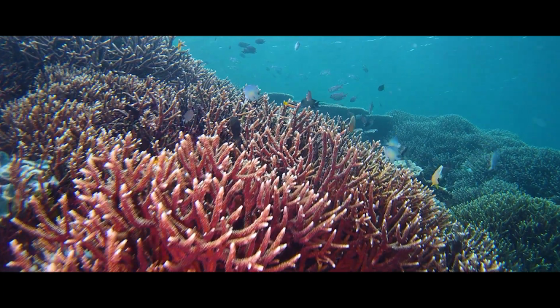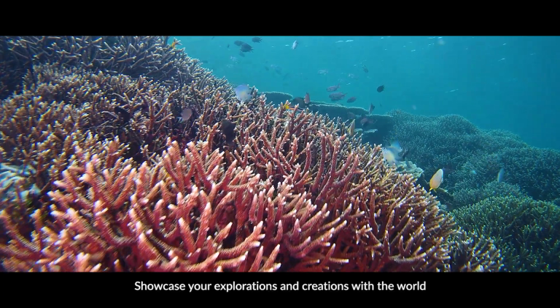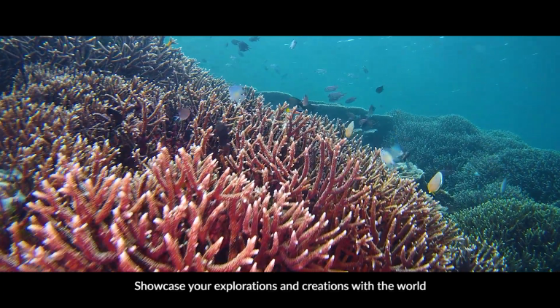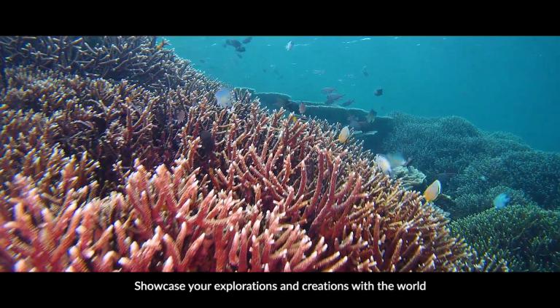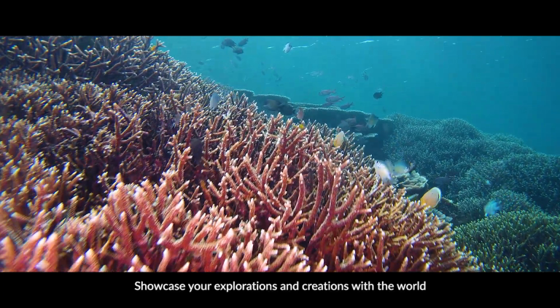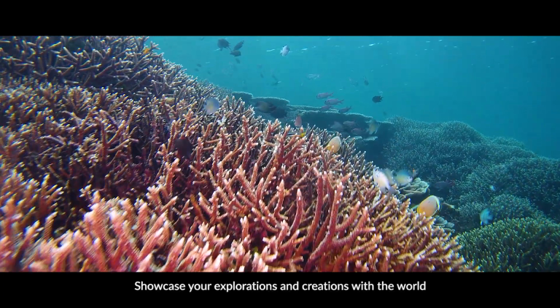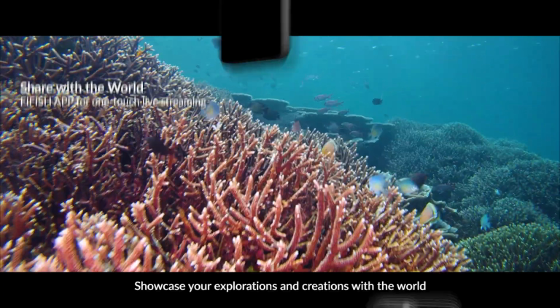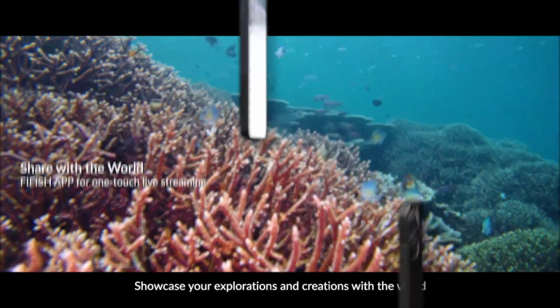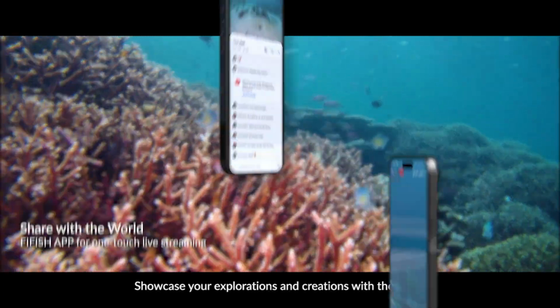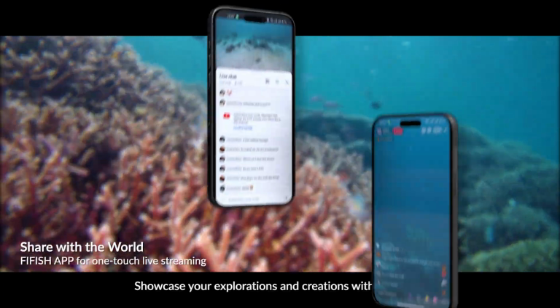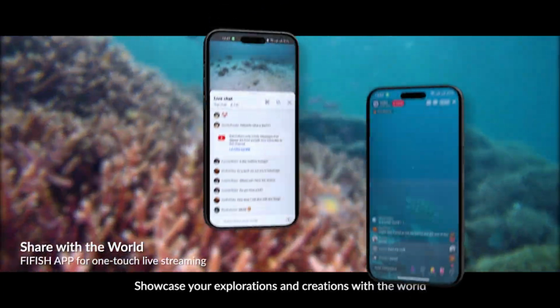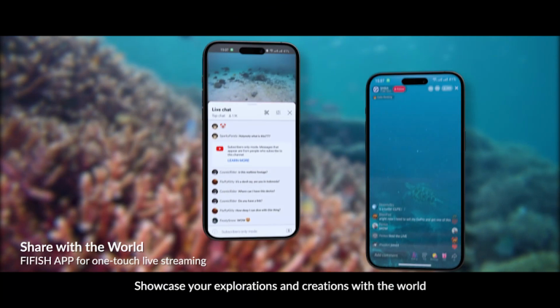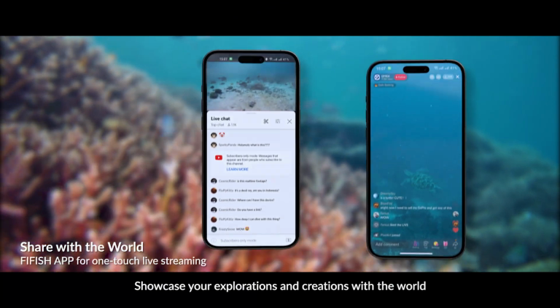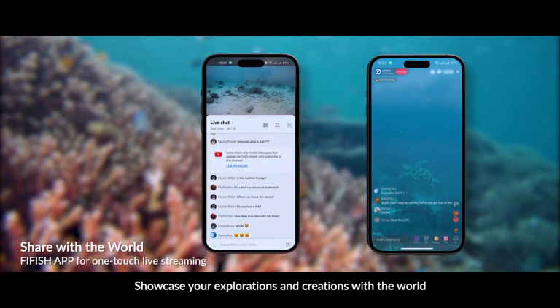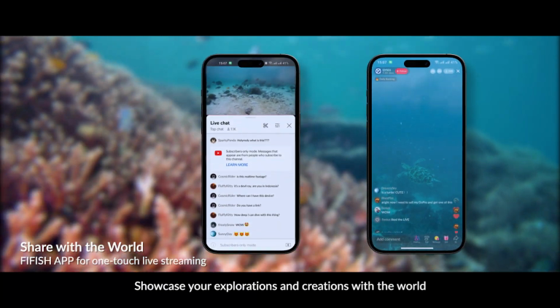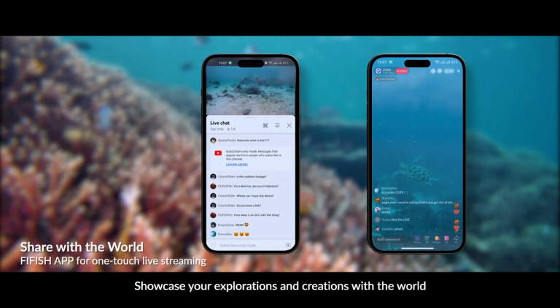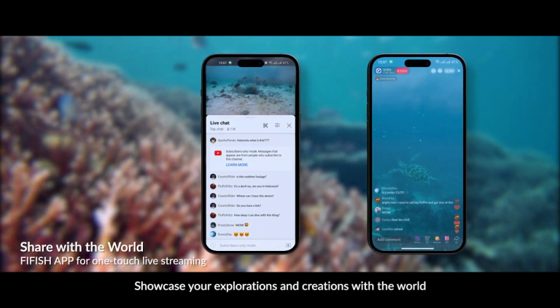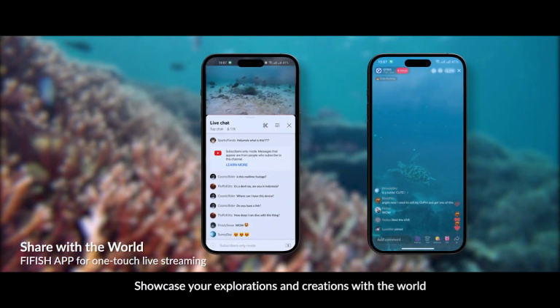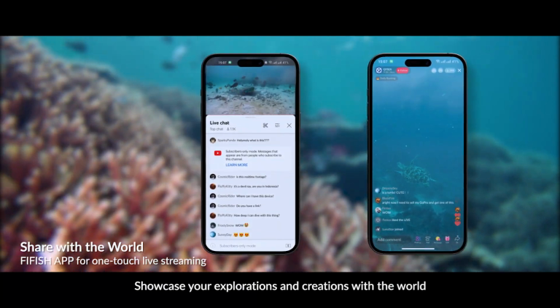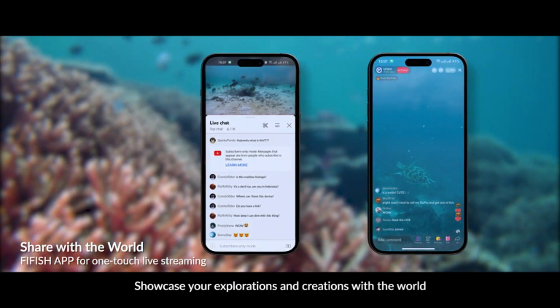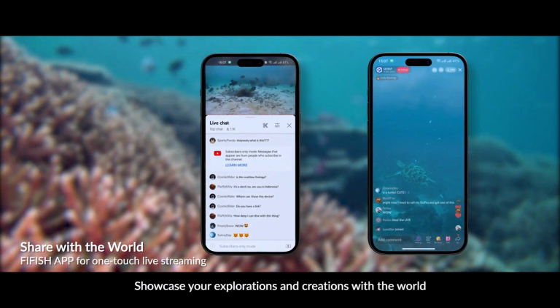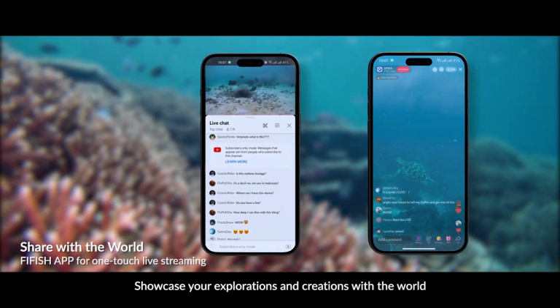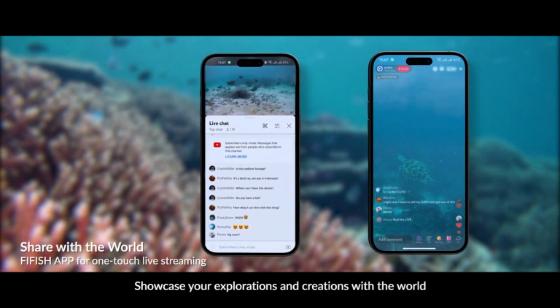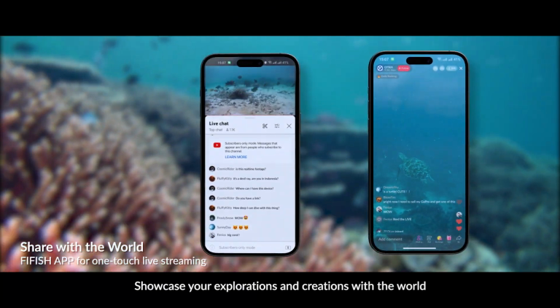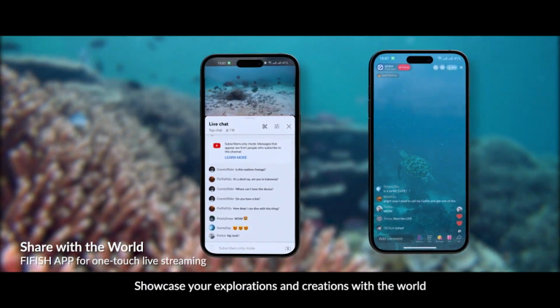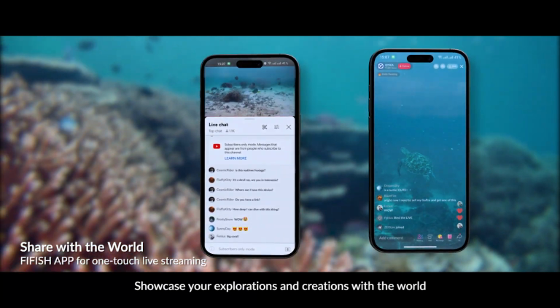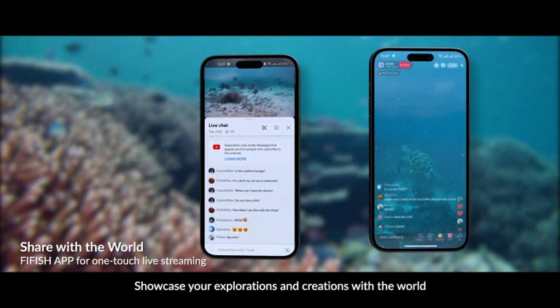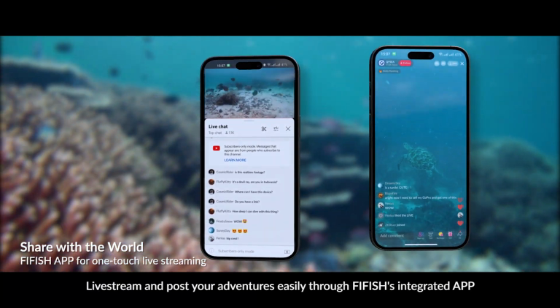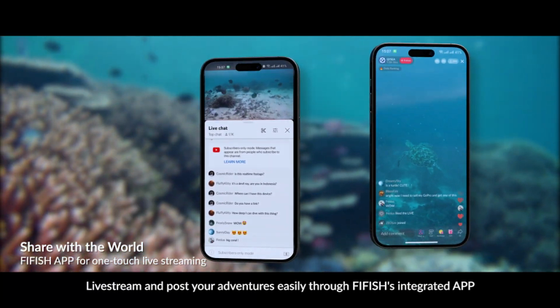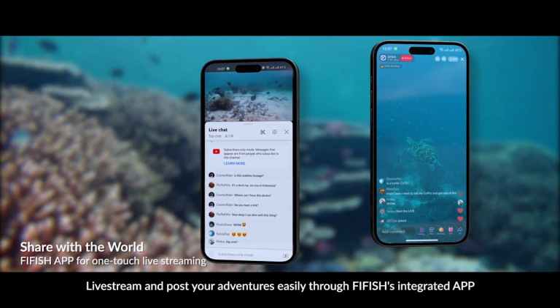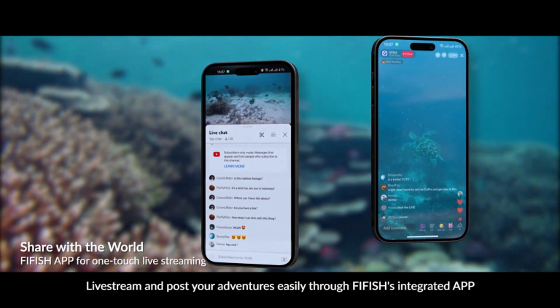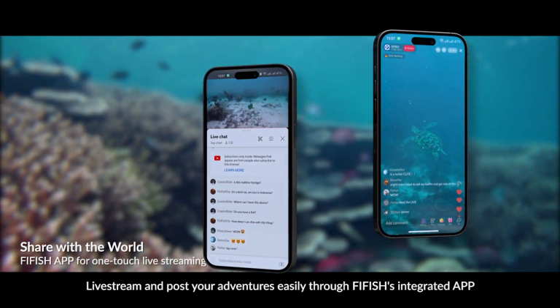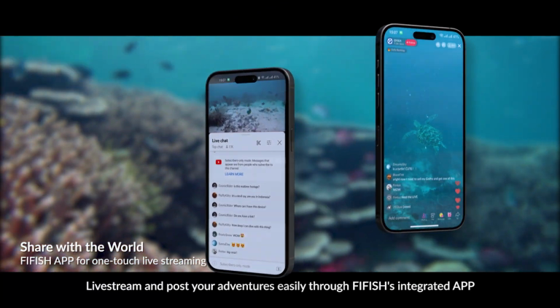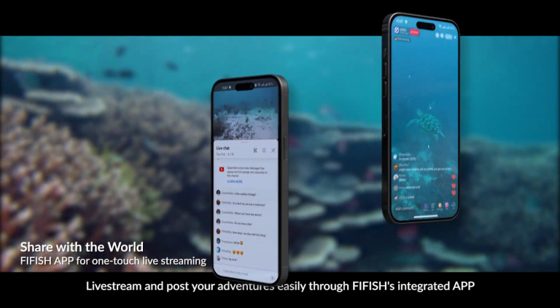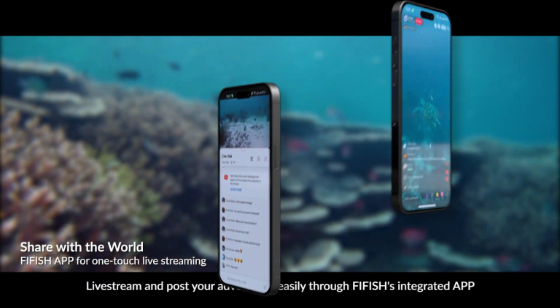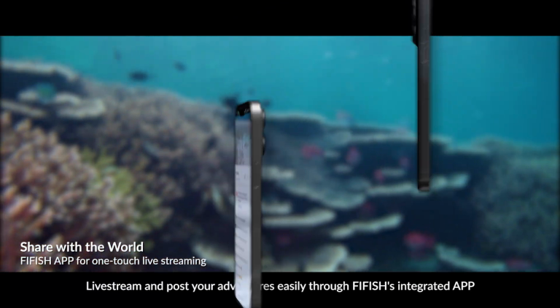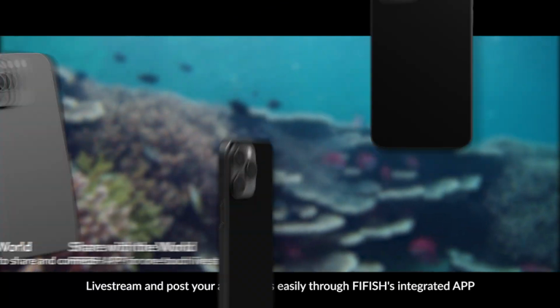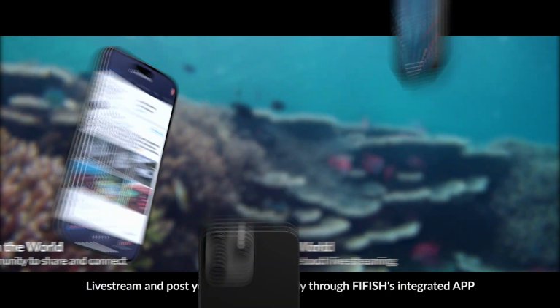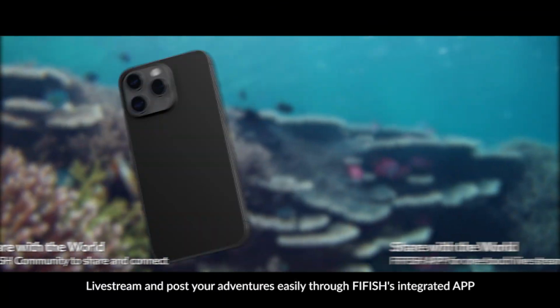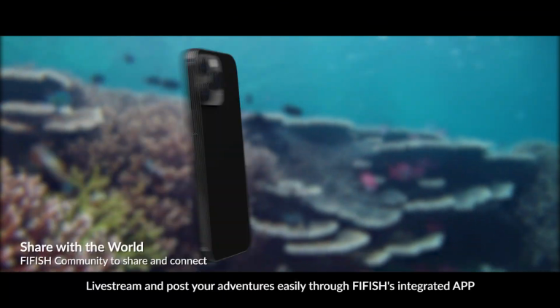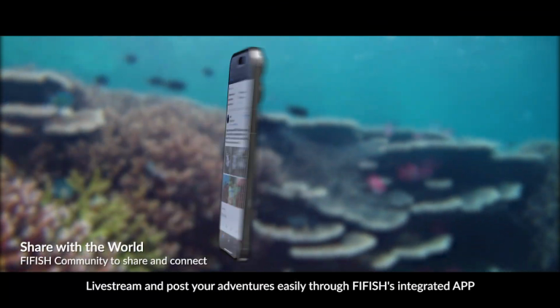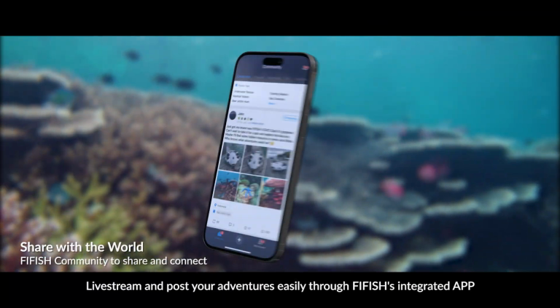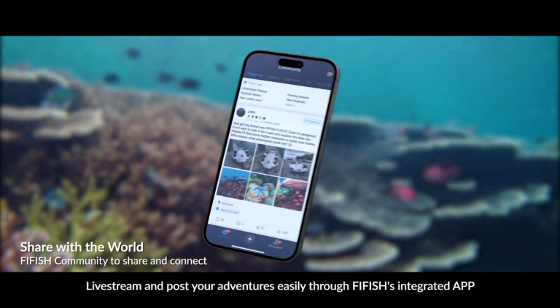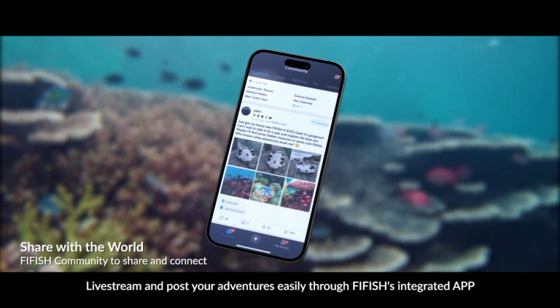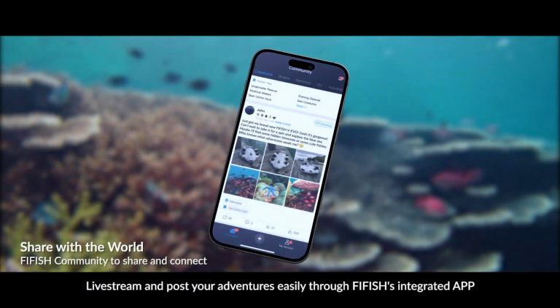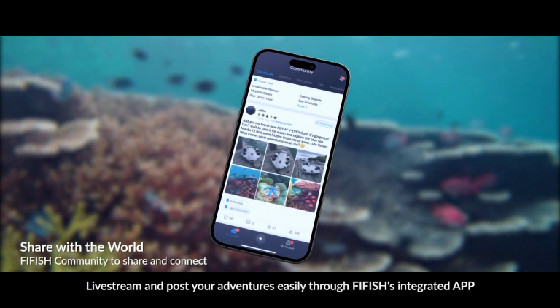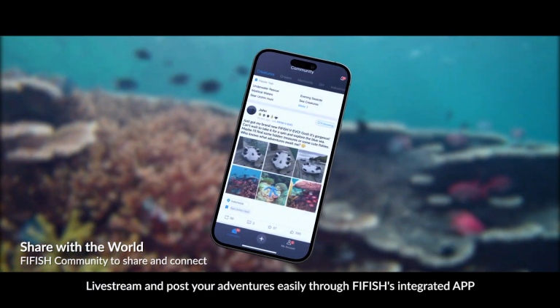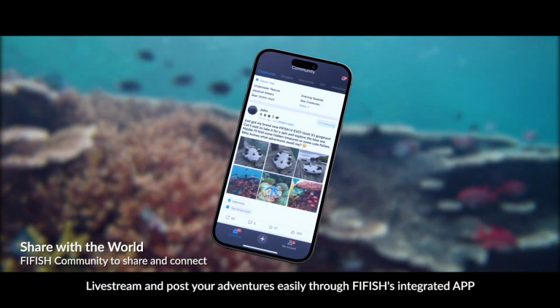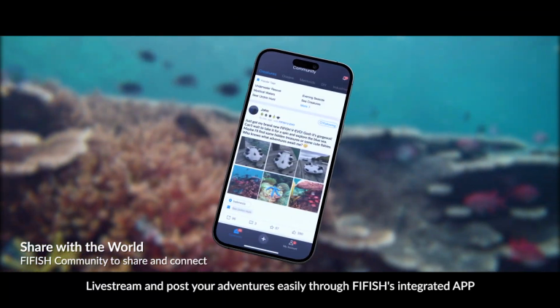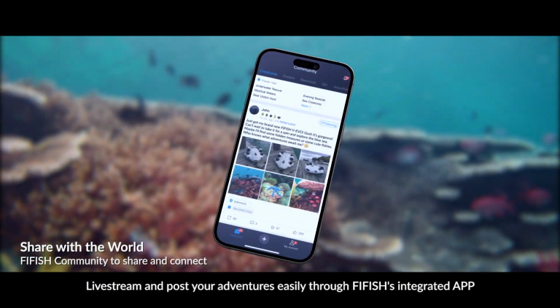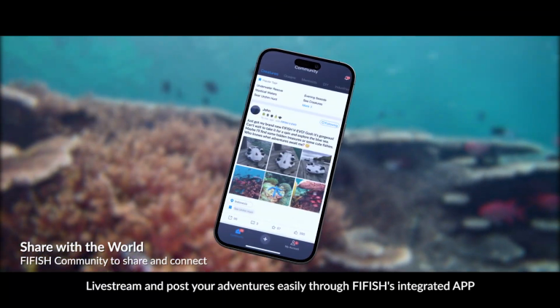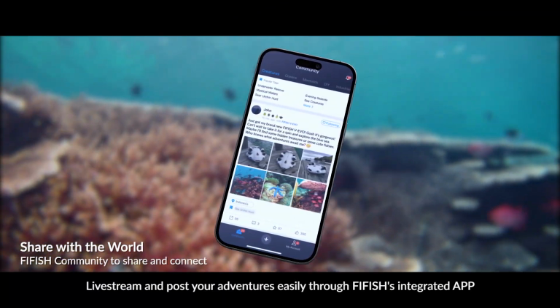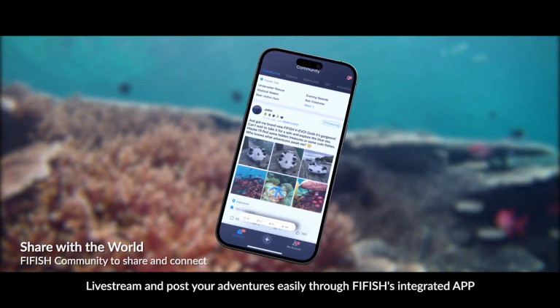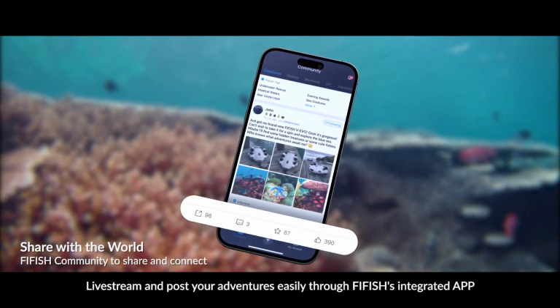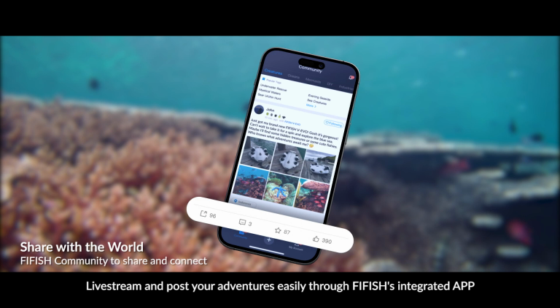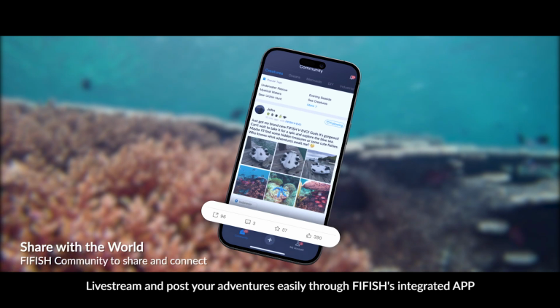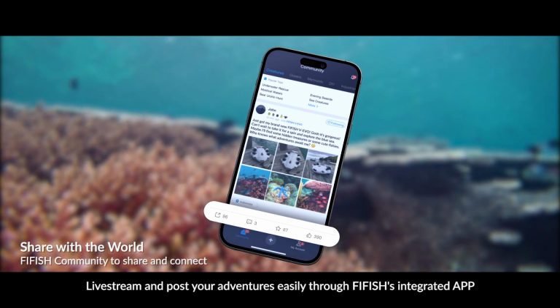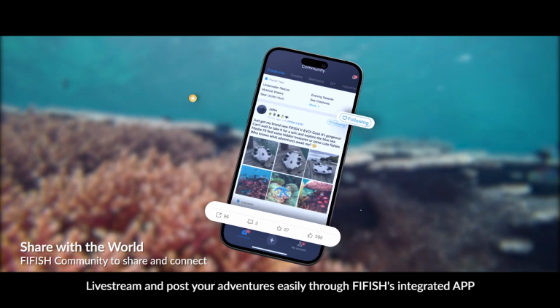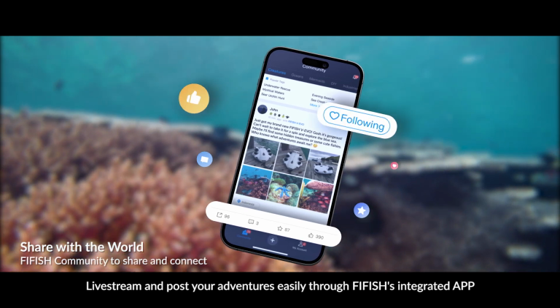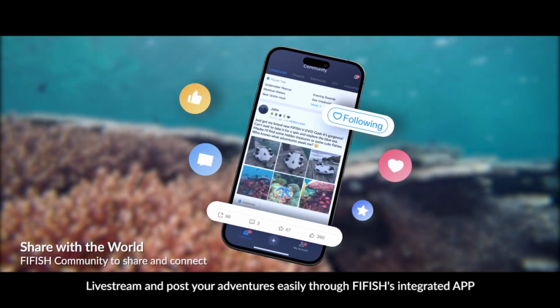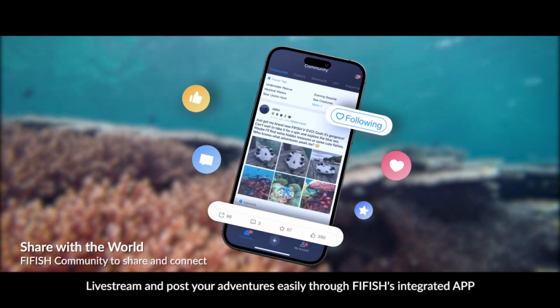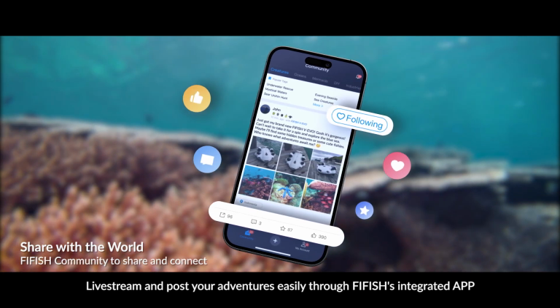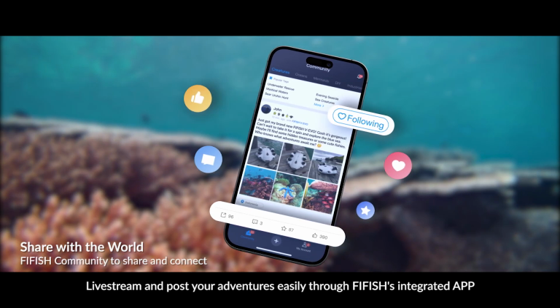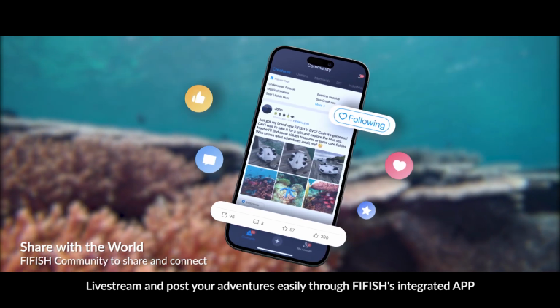Showcase your explorations and creations with the world. Livestream and host your adventures easily through 5Fish's integrated app.